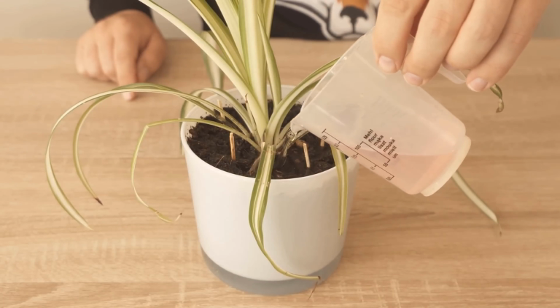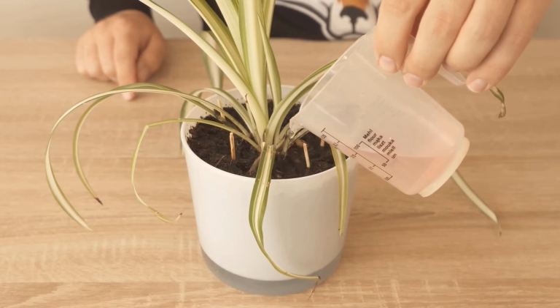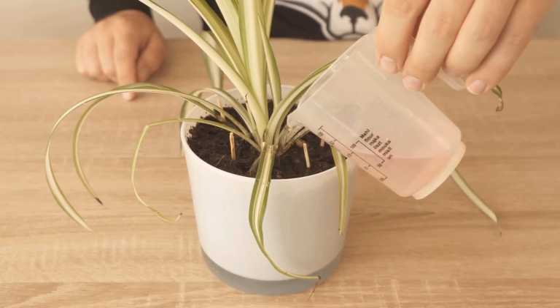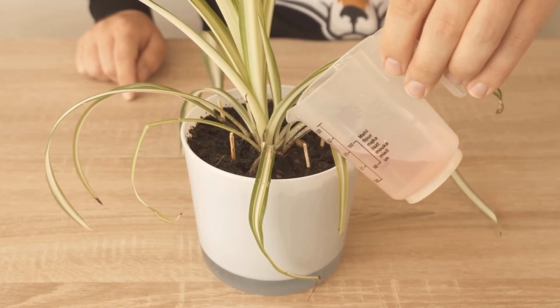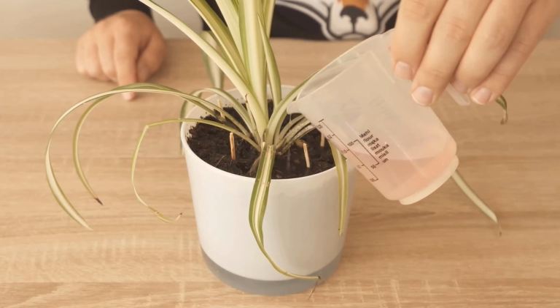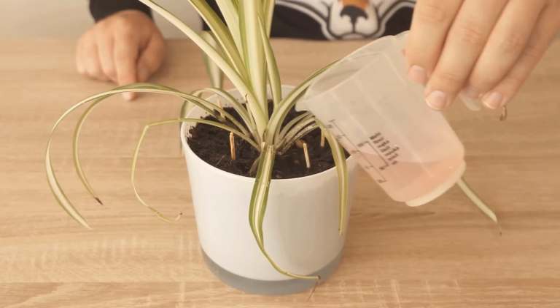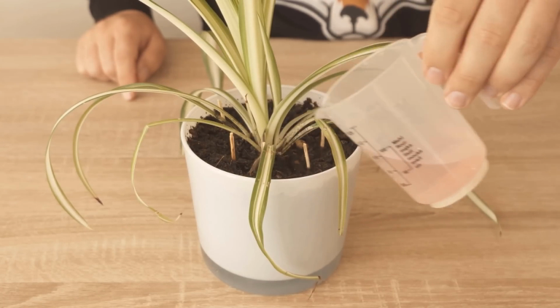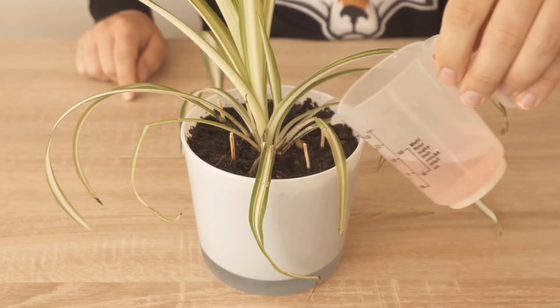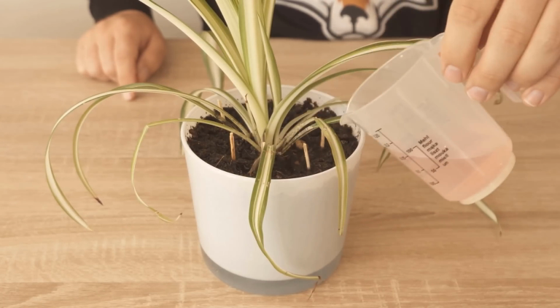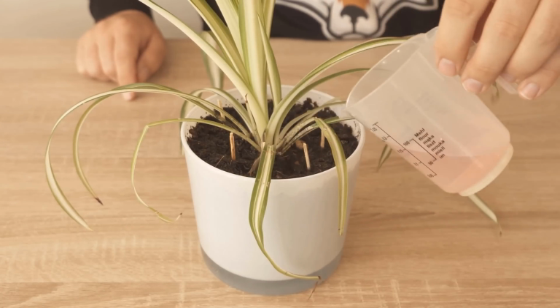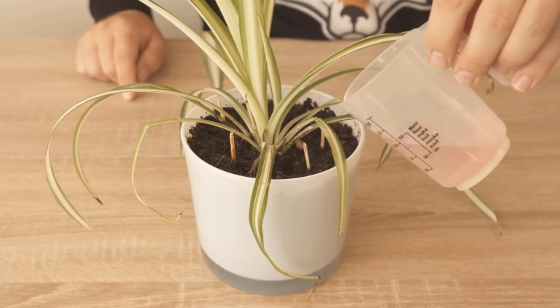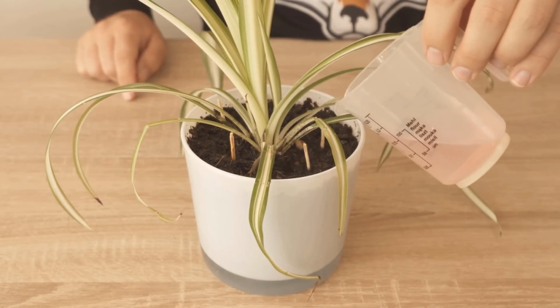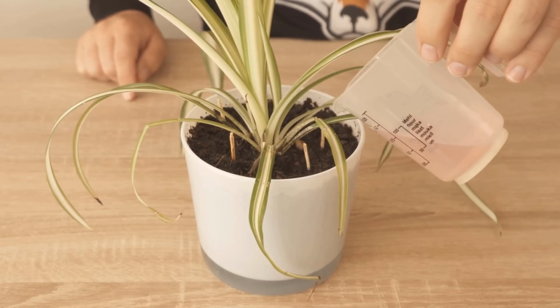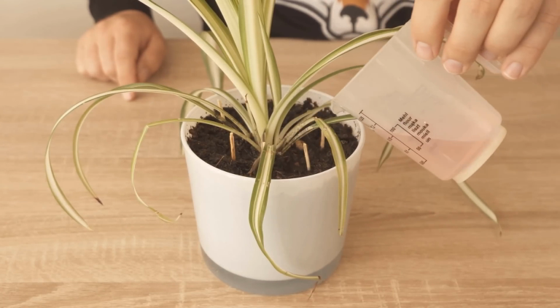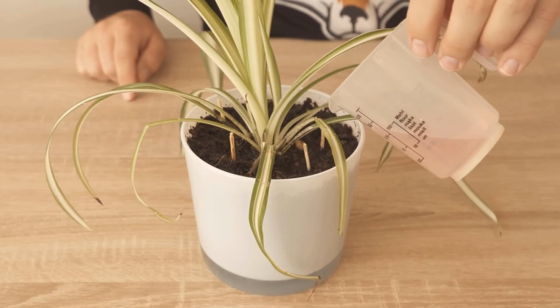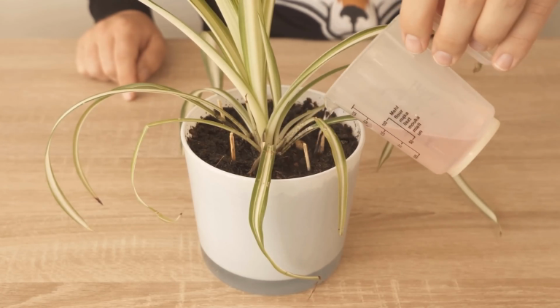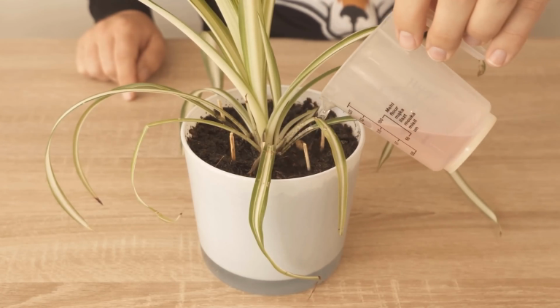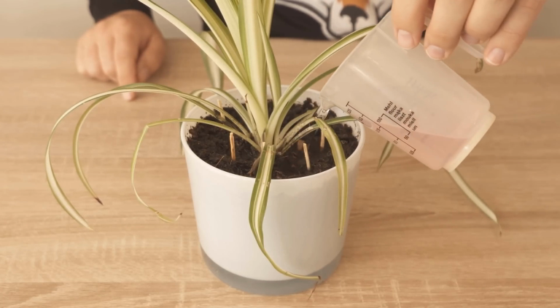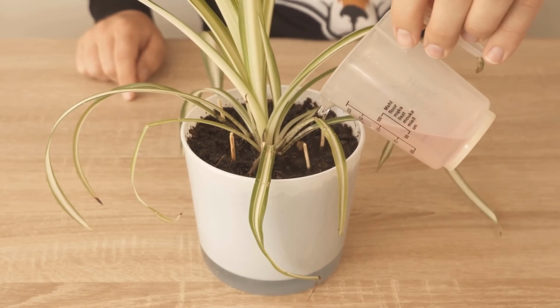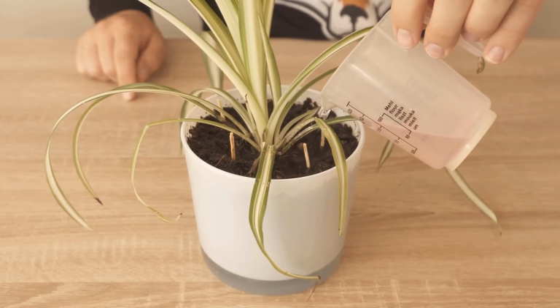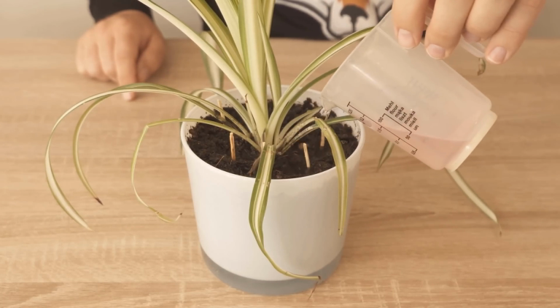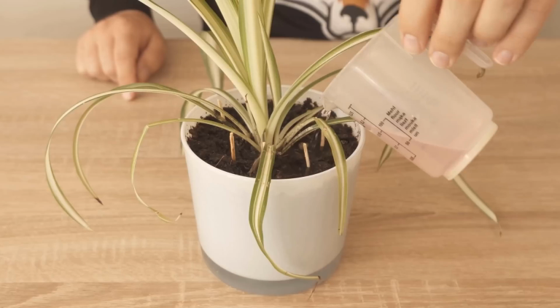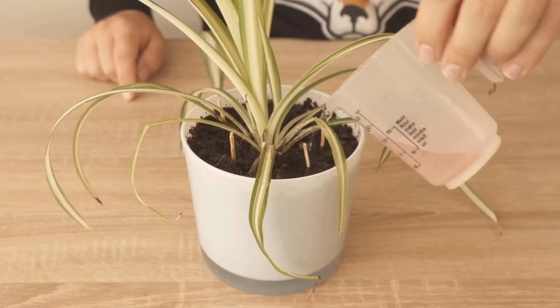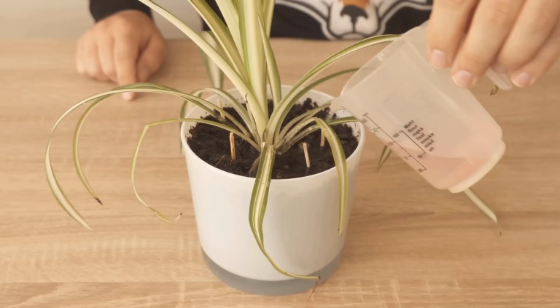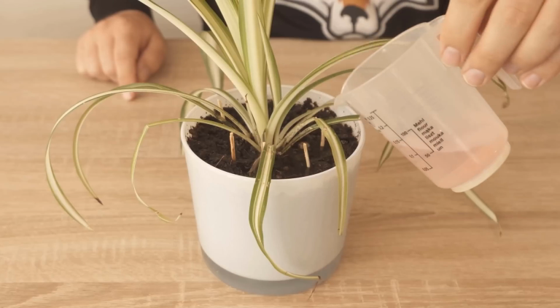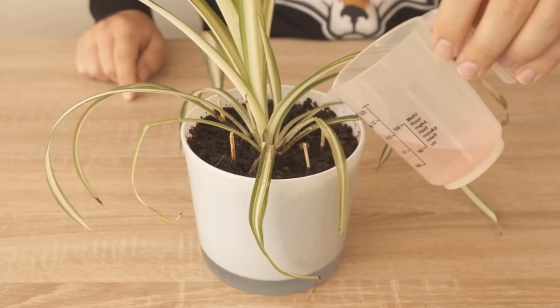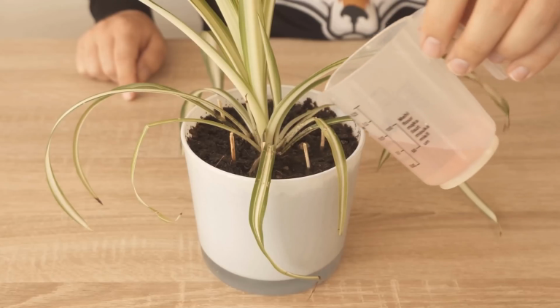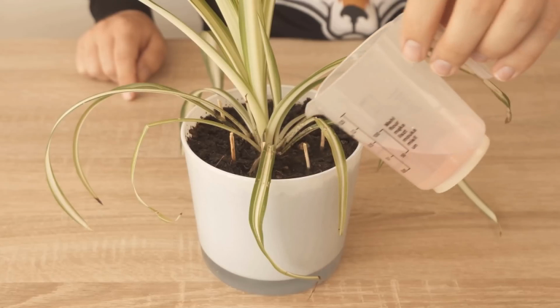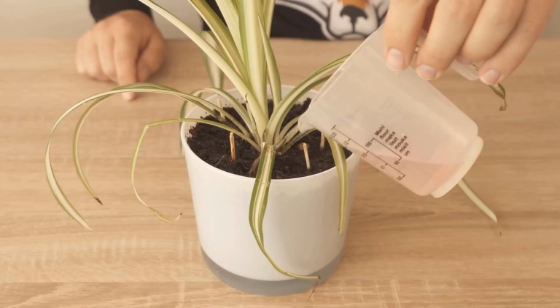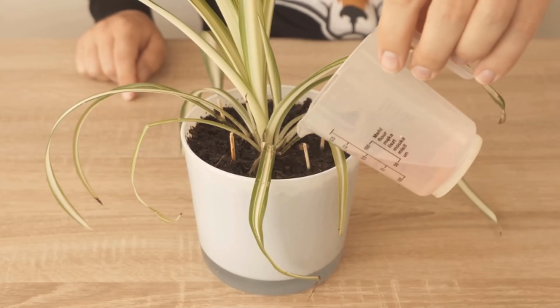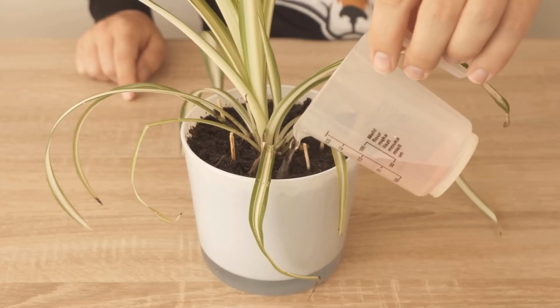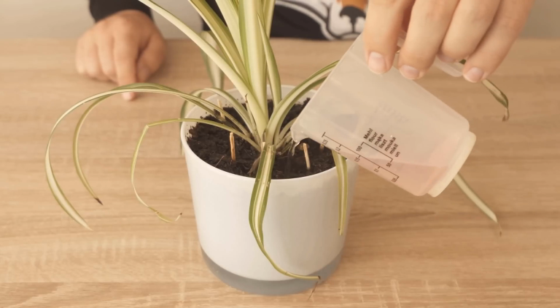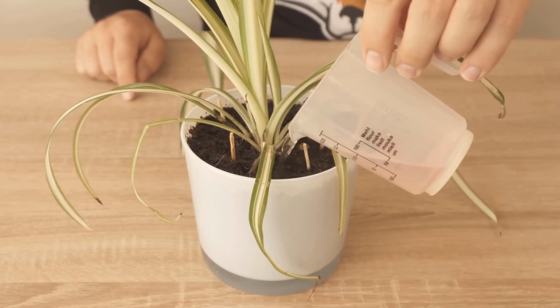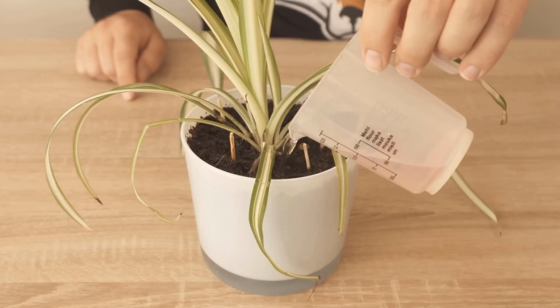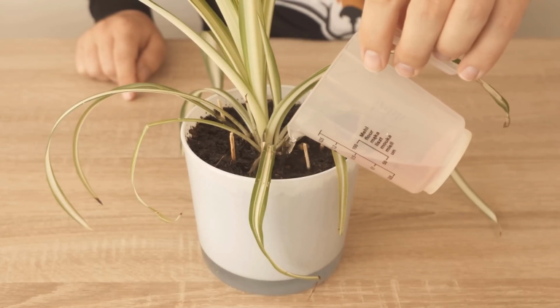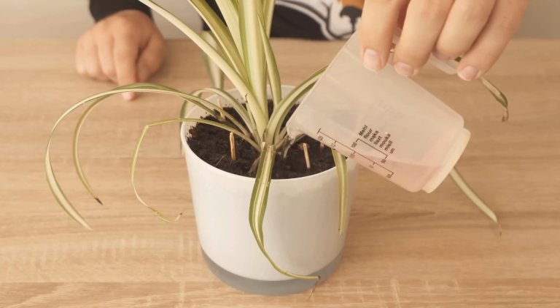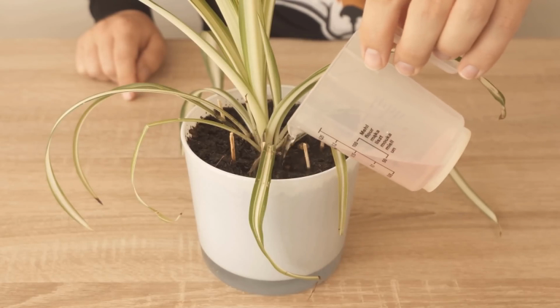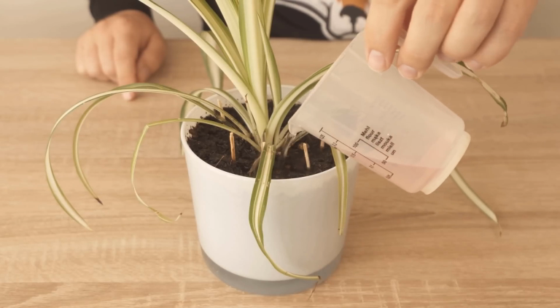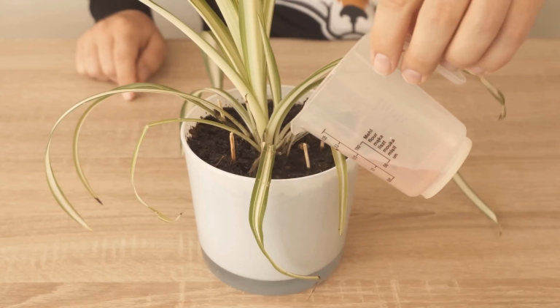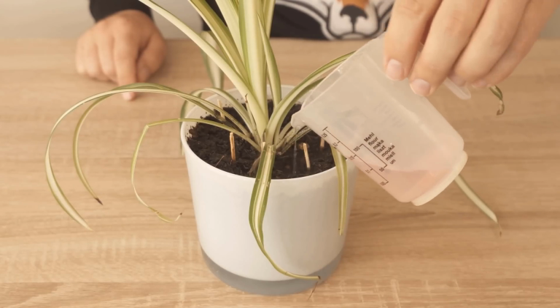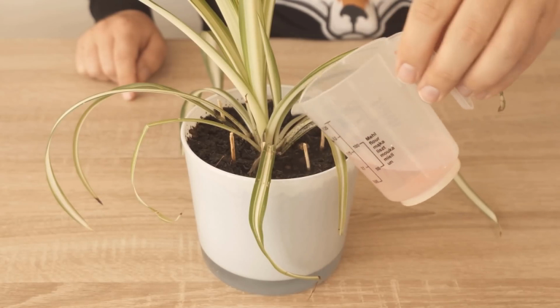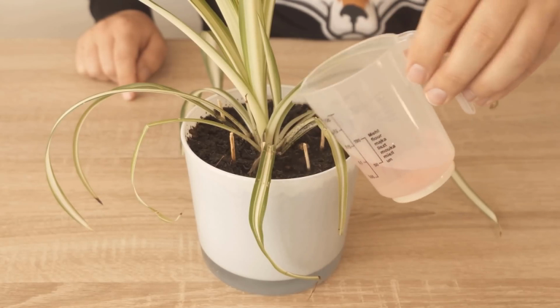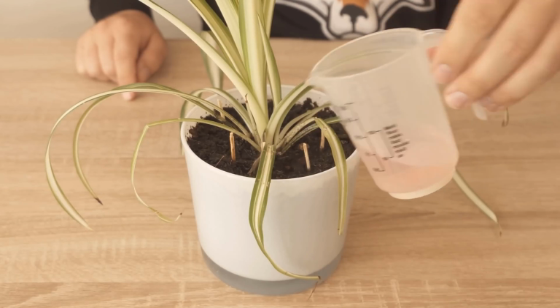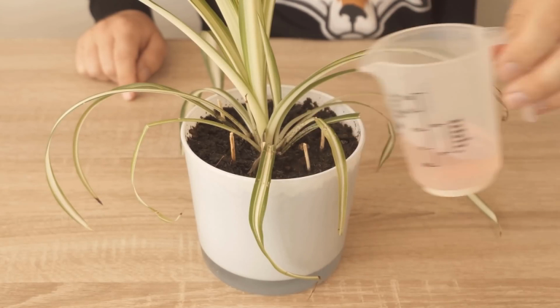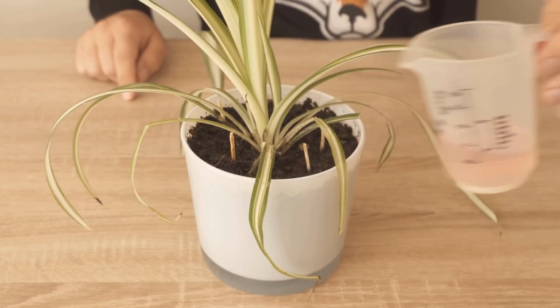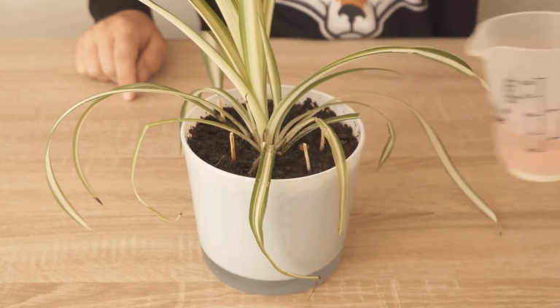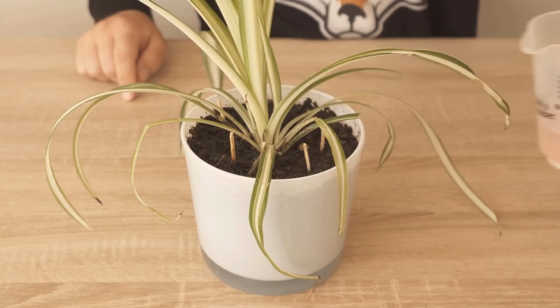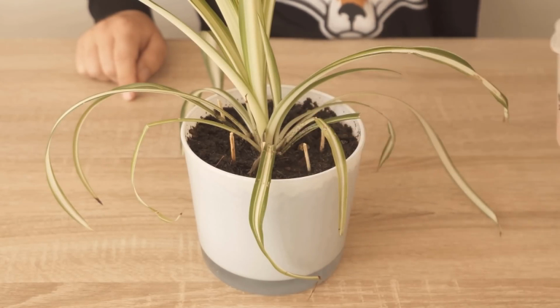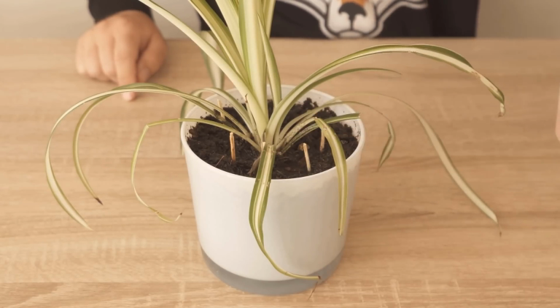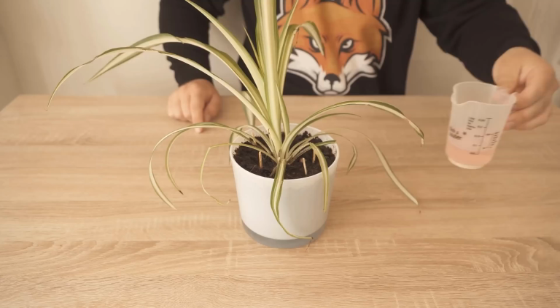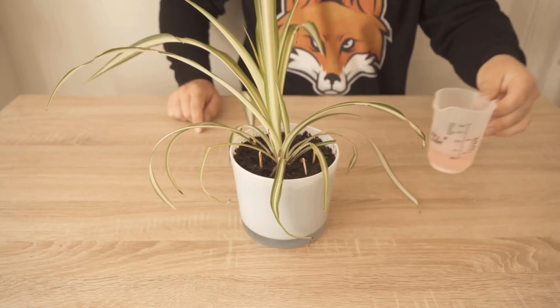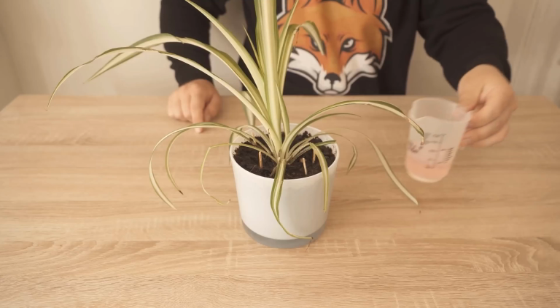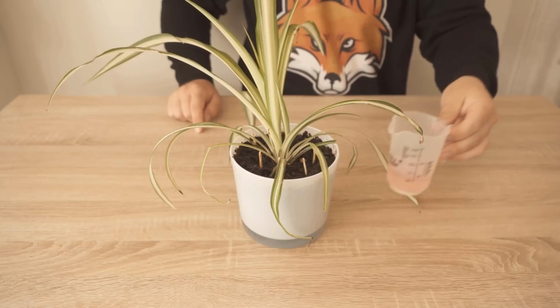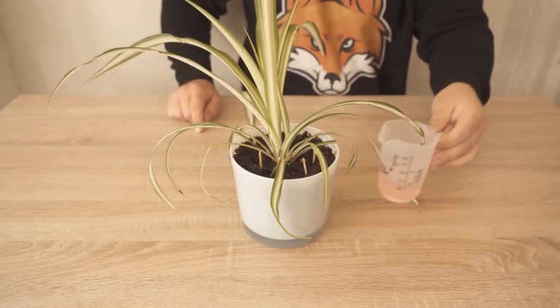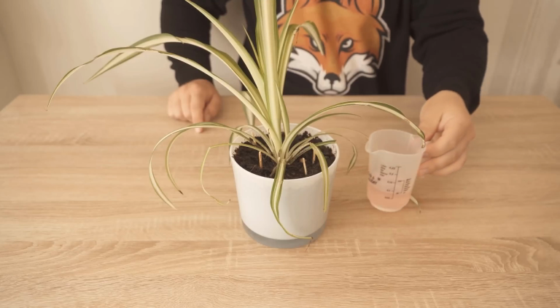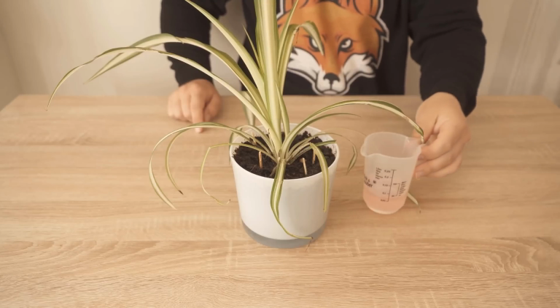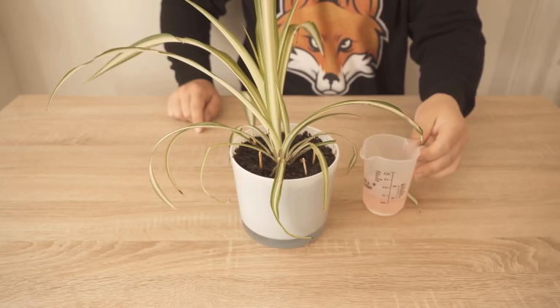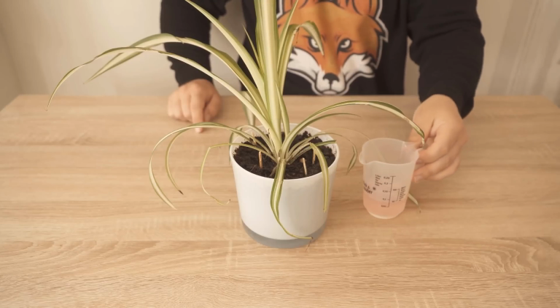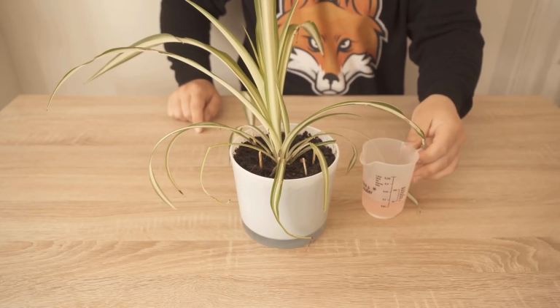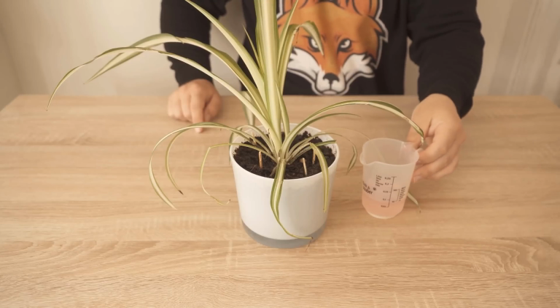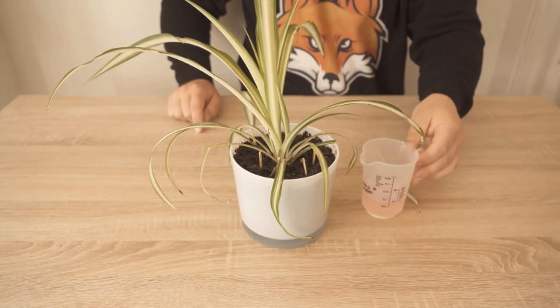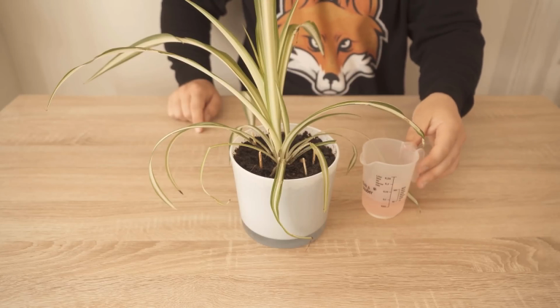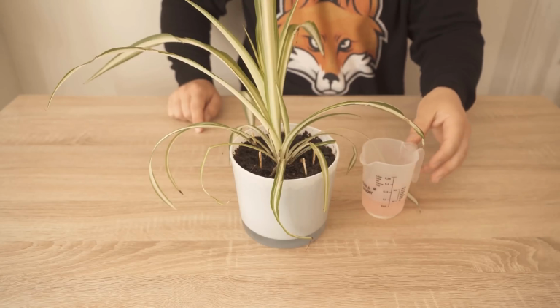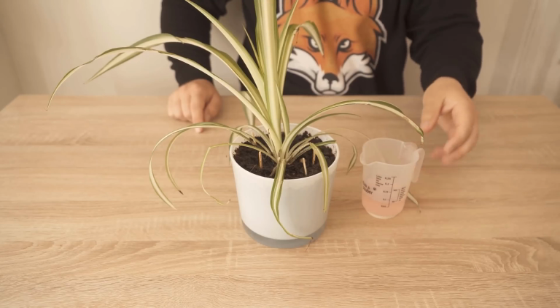This way you can make sure that your plants grow really nicely and you get rid of fungus gnats at the same time — and all this just because of matches.